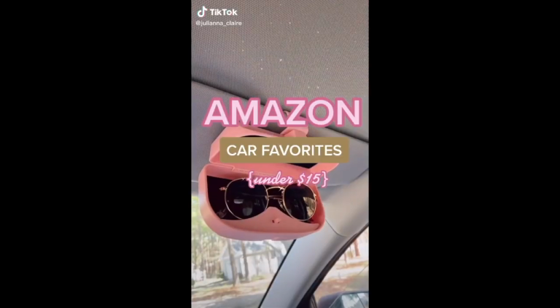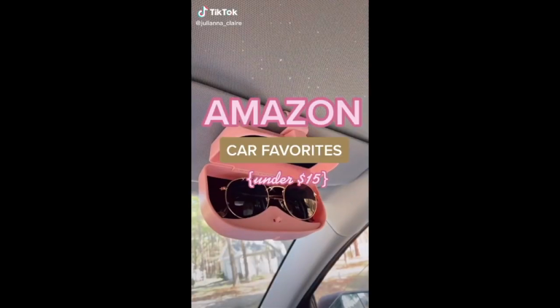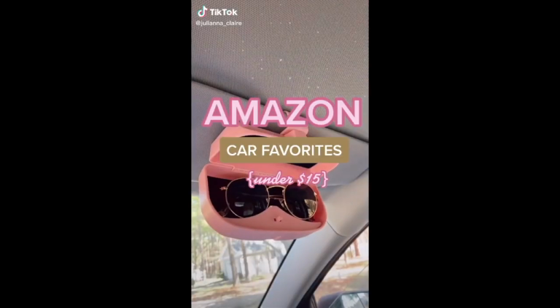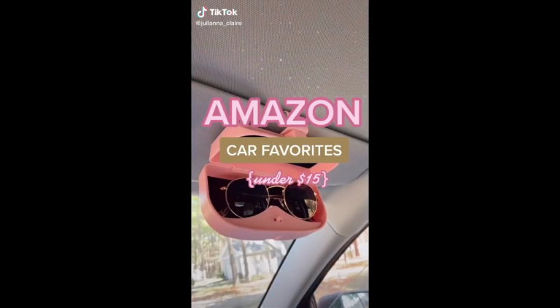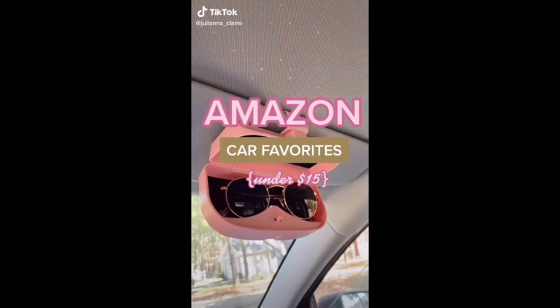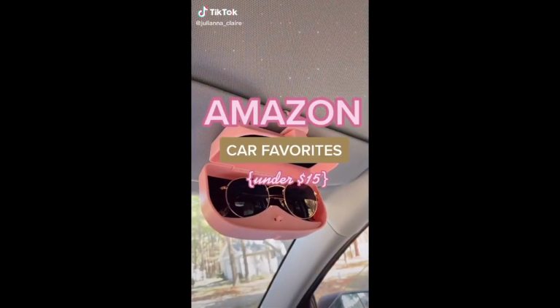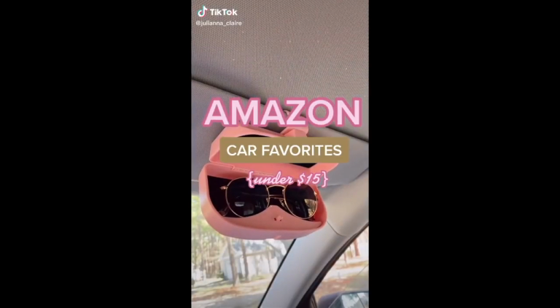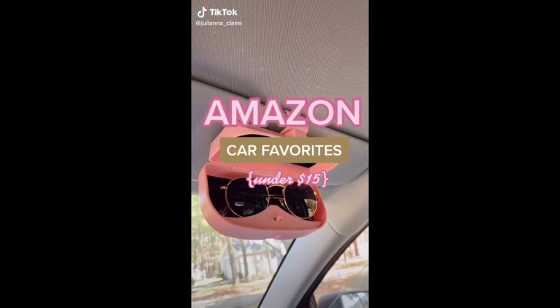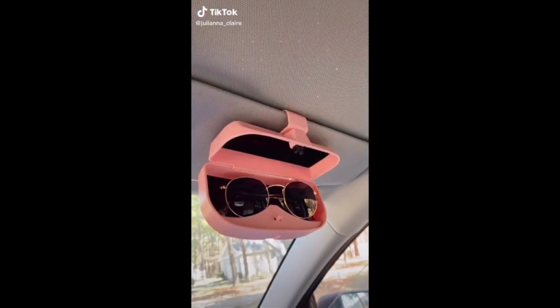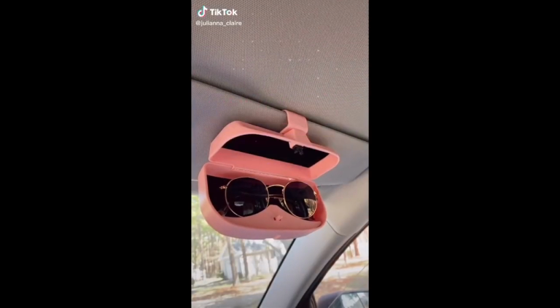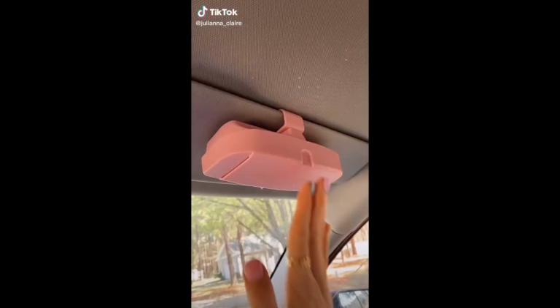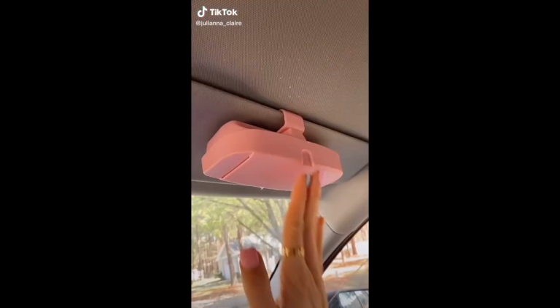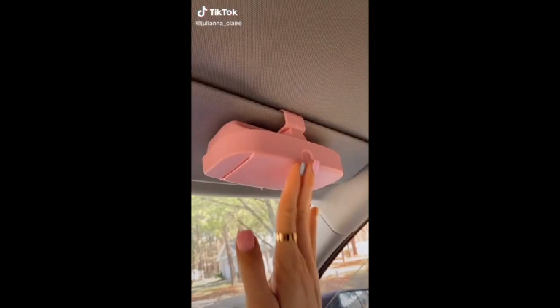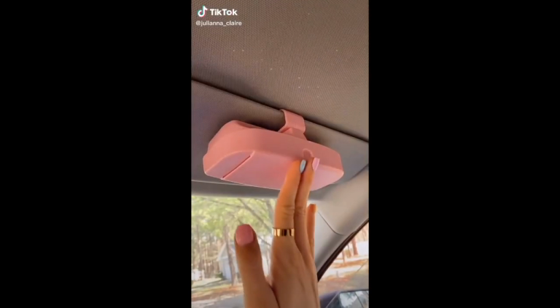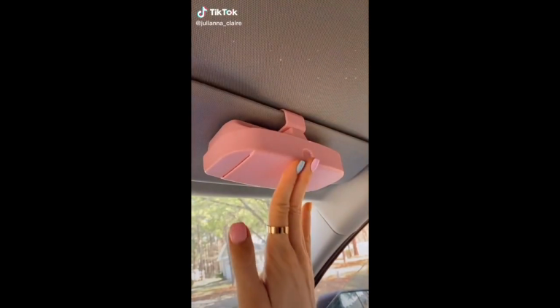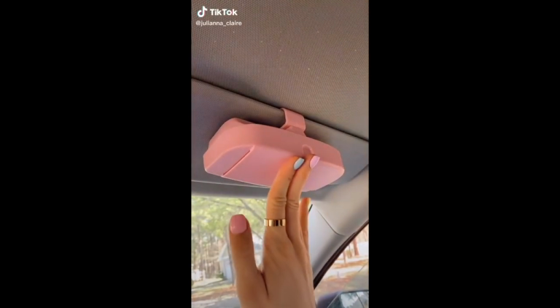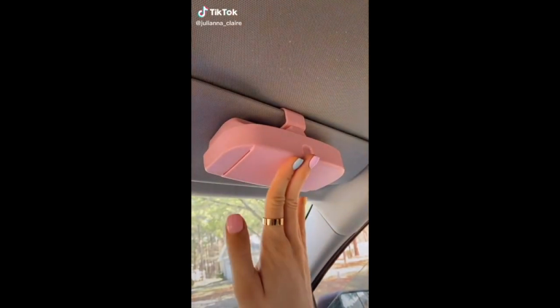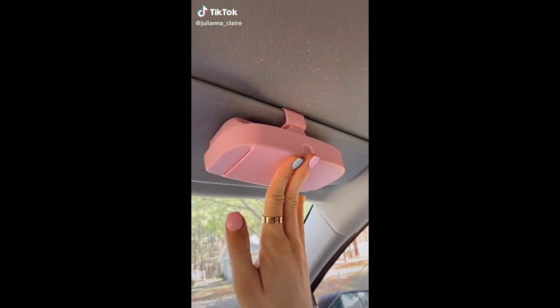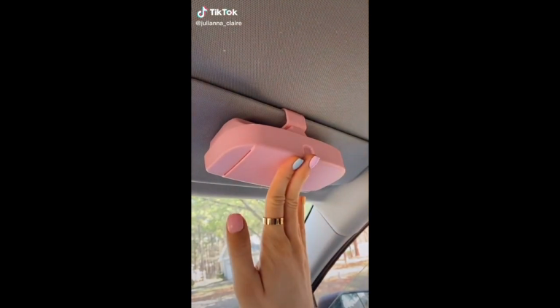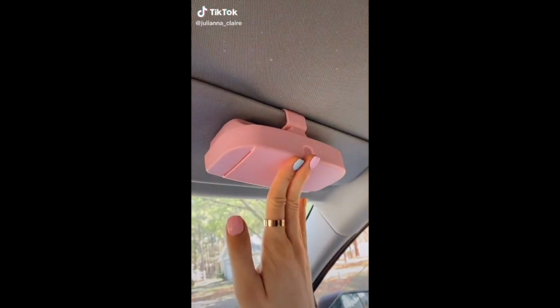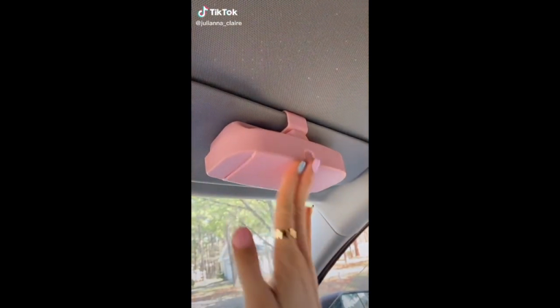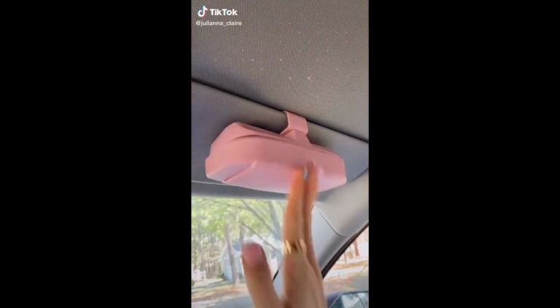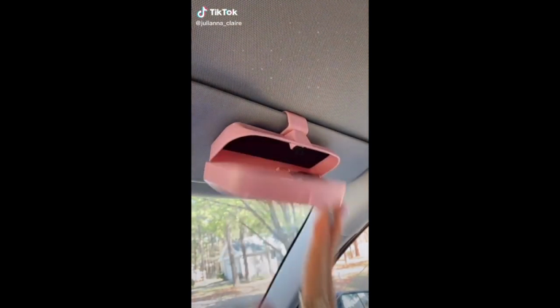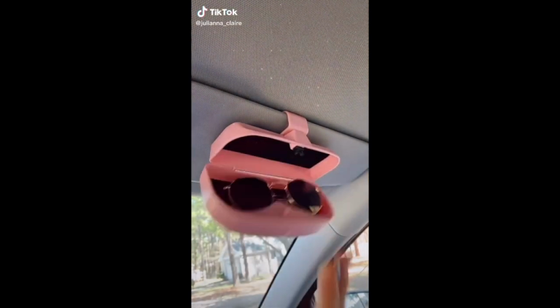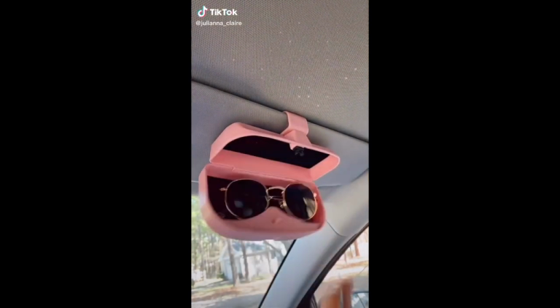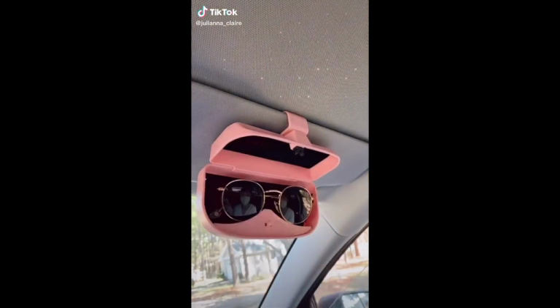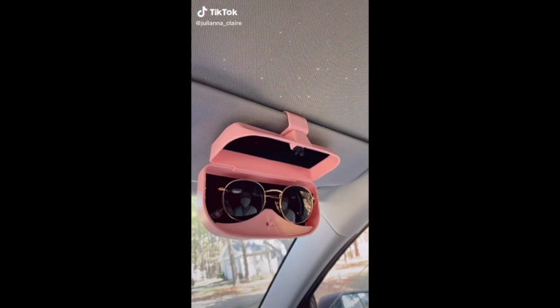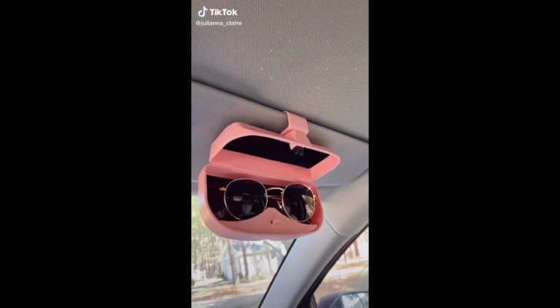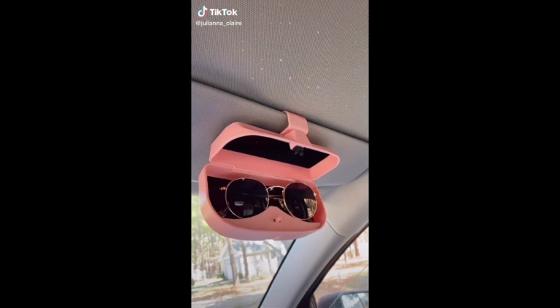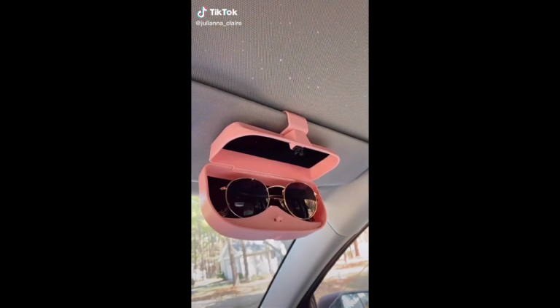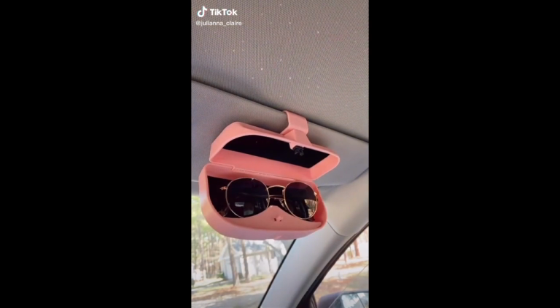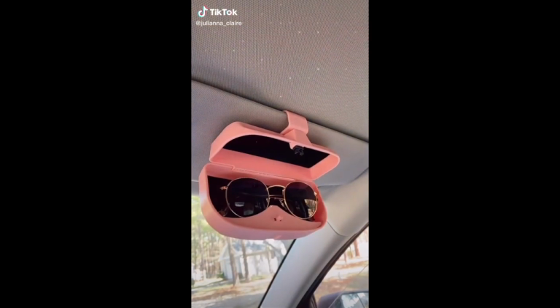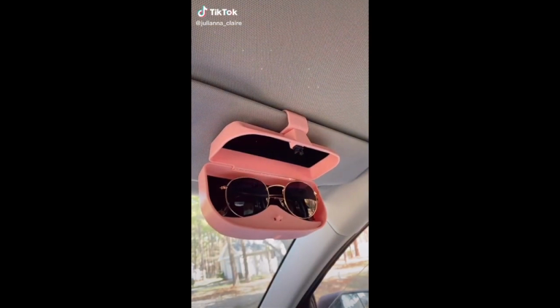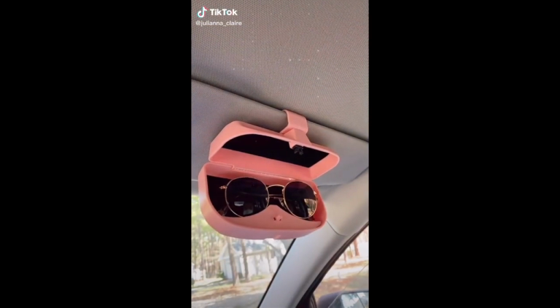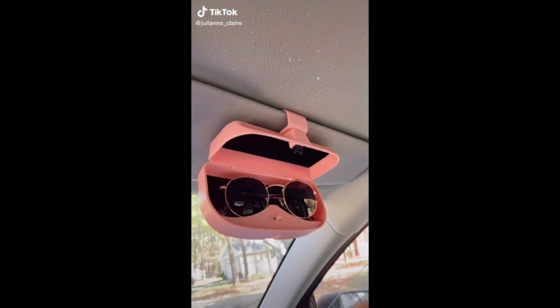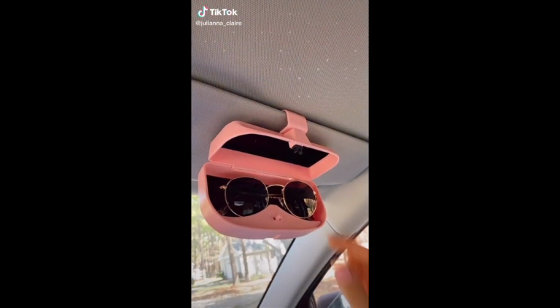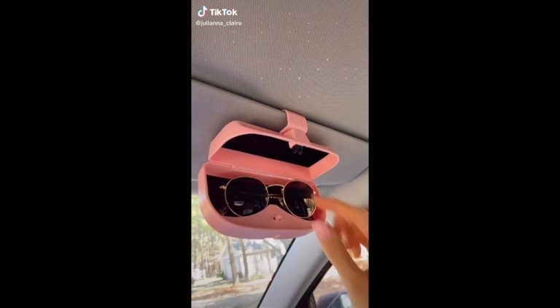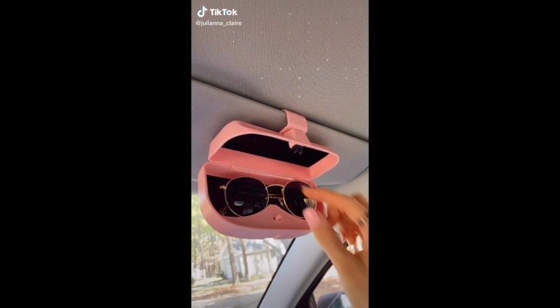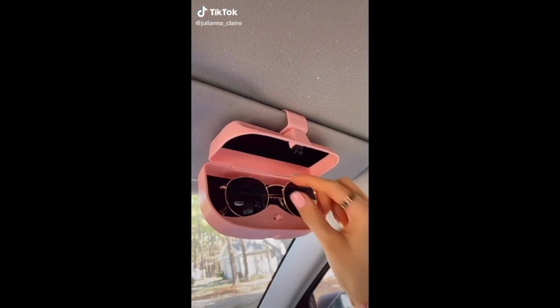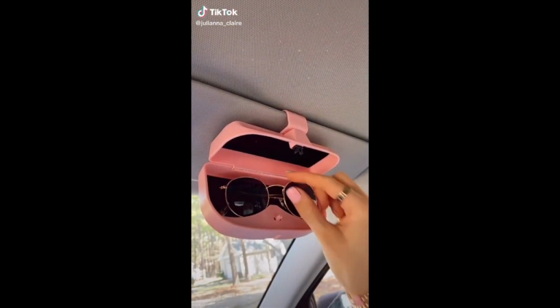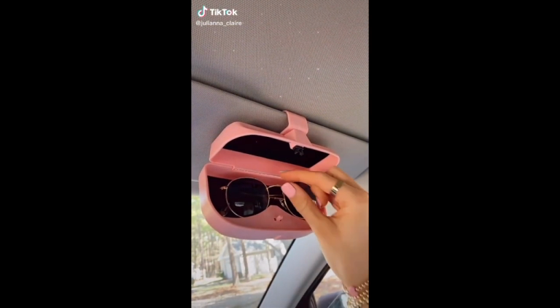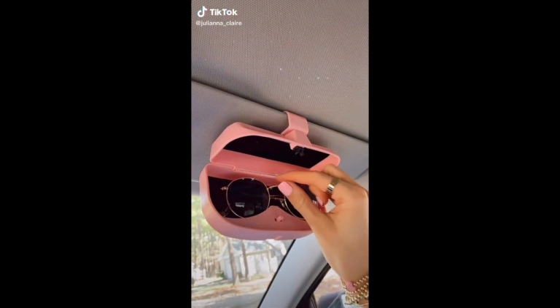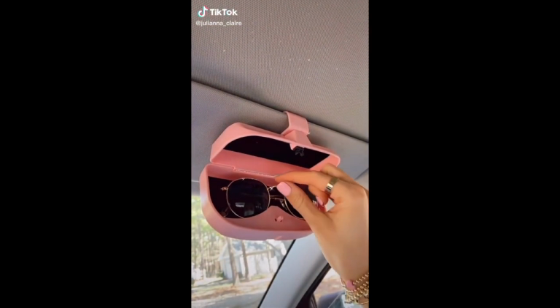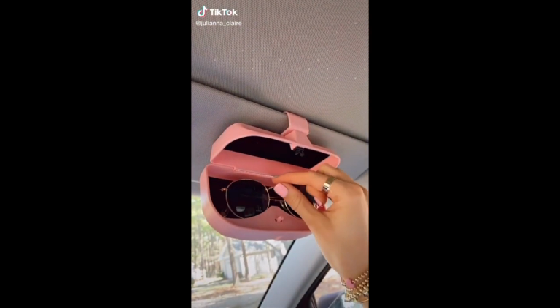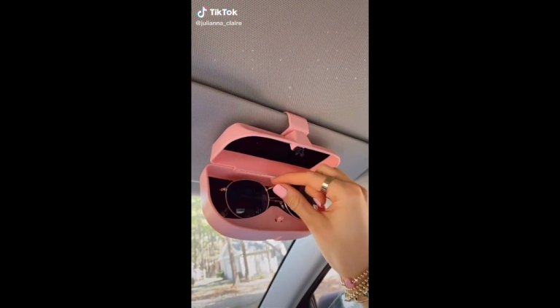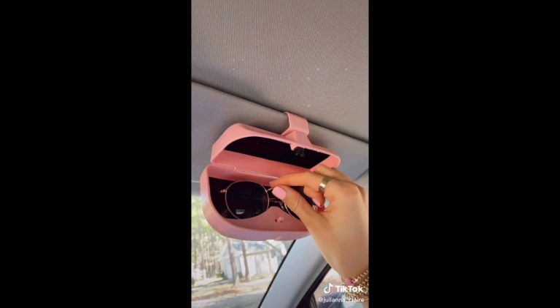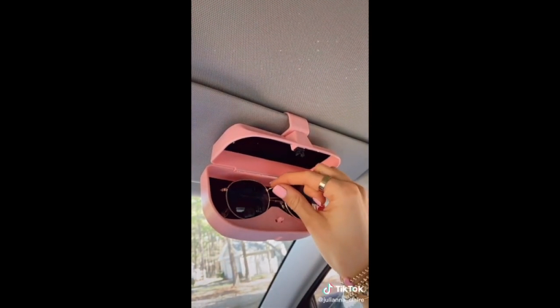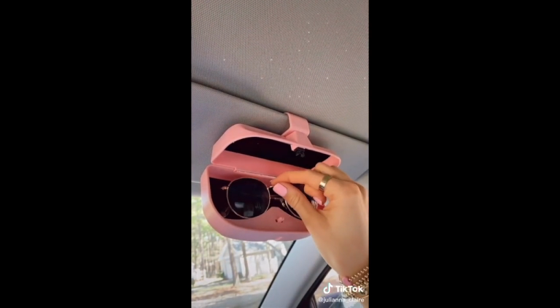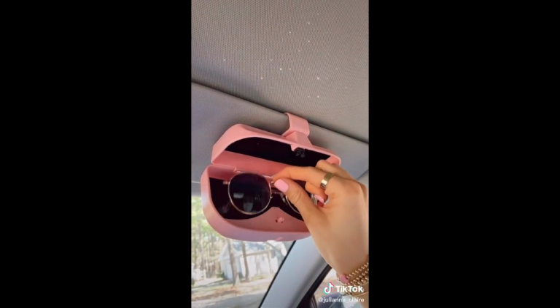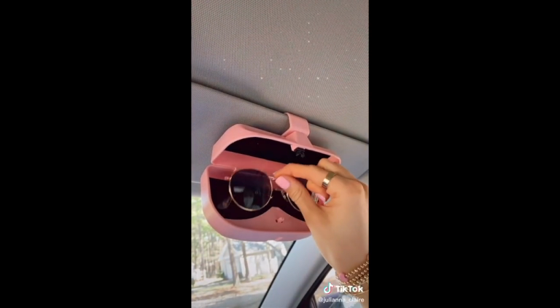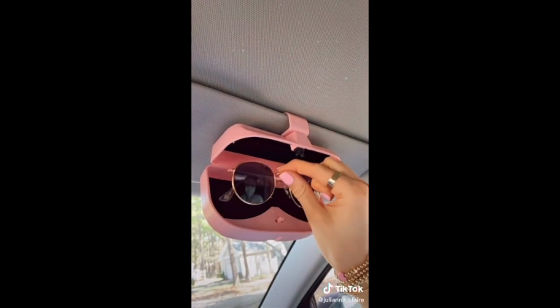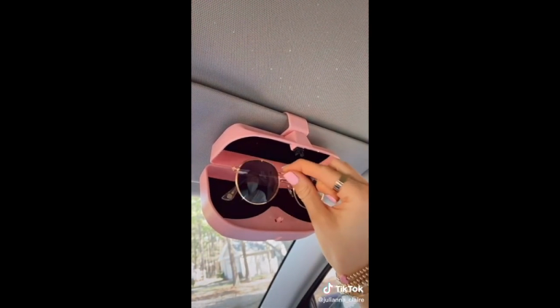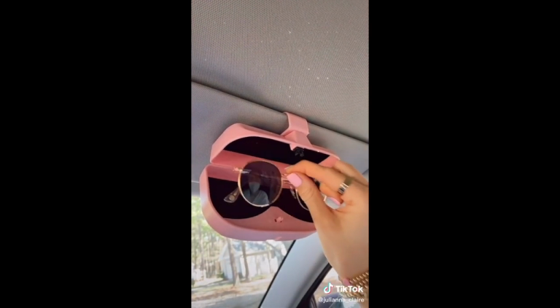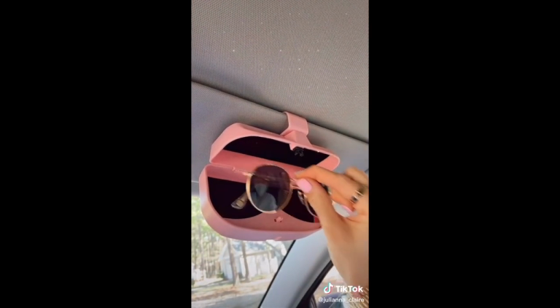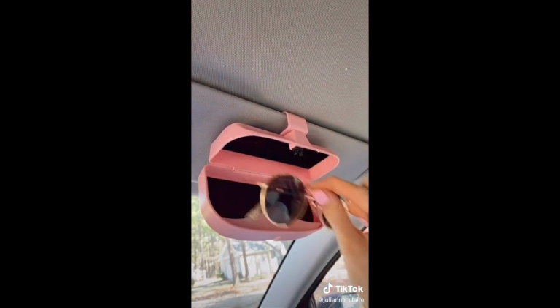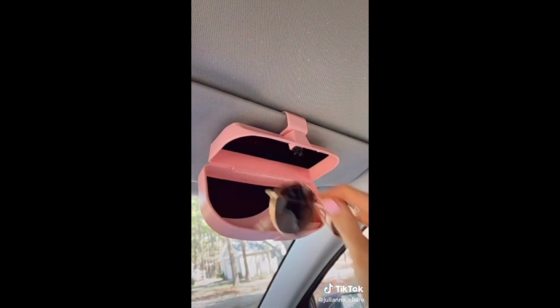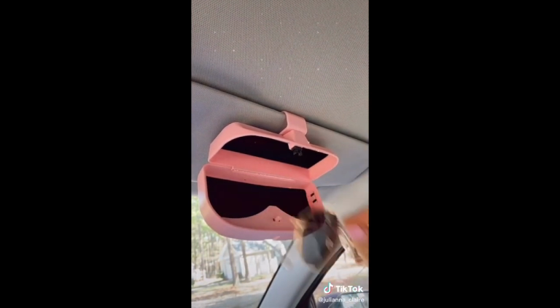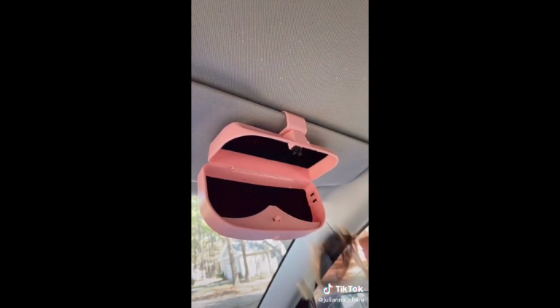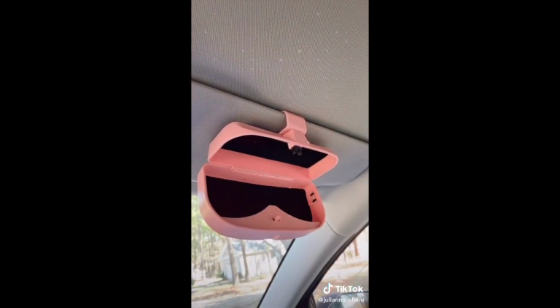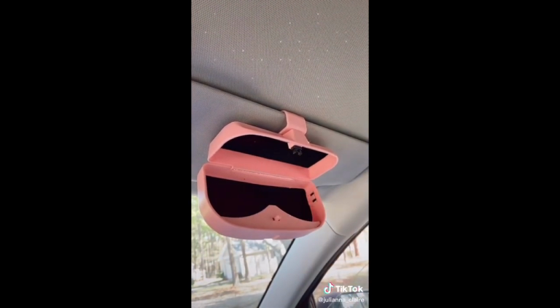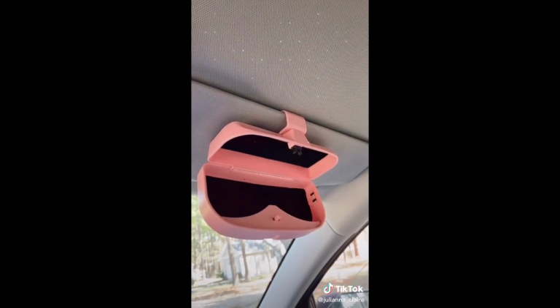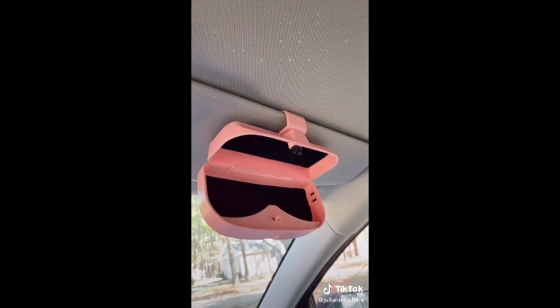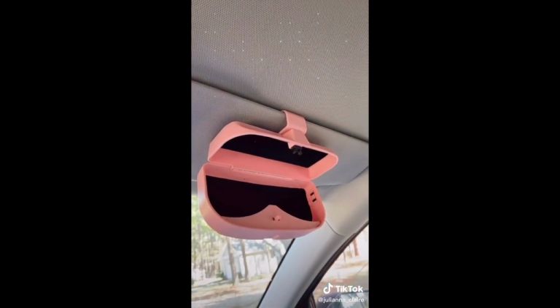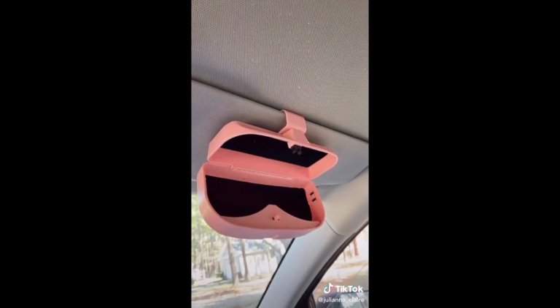Amazon car favorites. This hard case sunglass holder is lined so your glasses don't scratch and comes in lots of really cute colors.